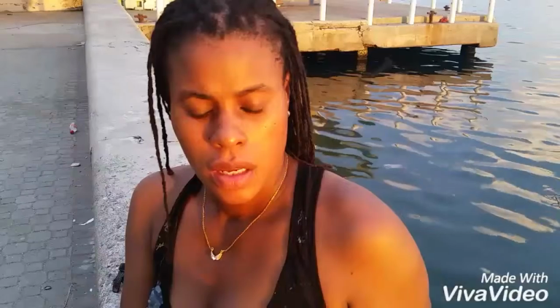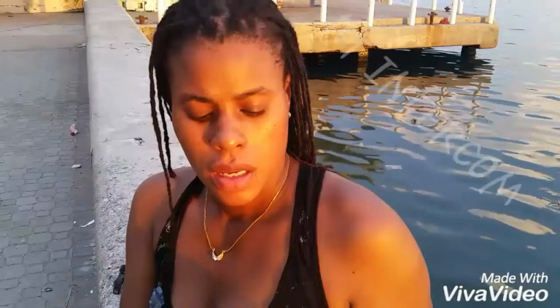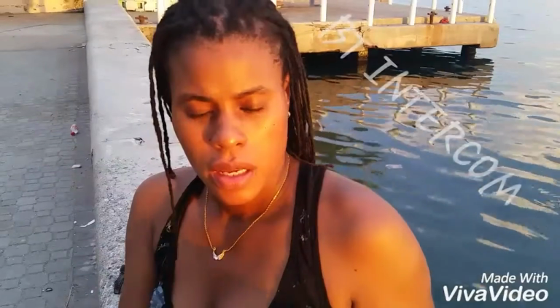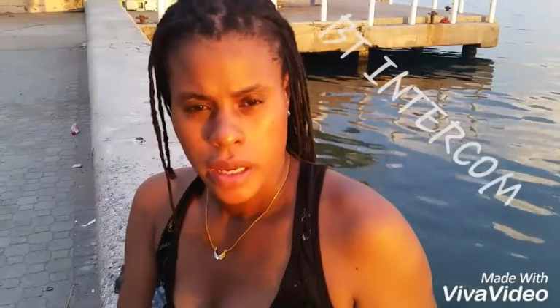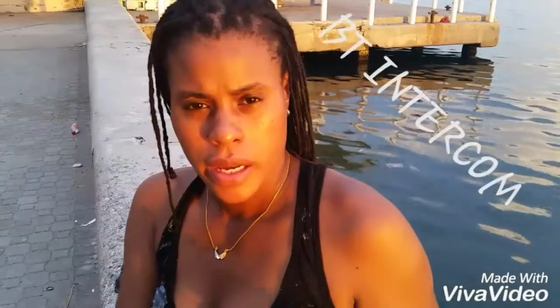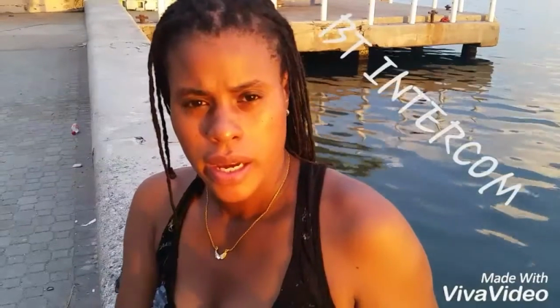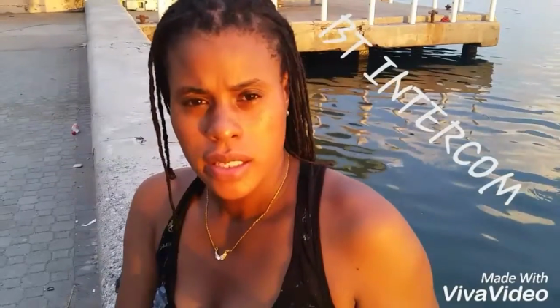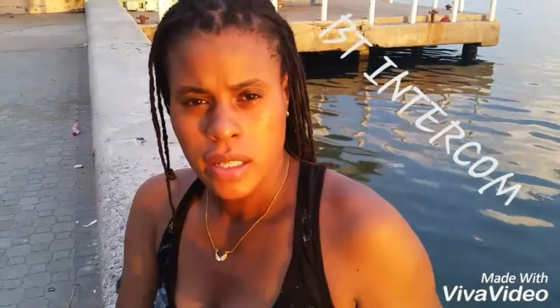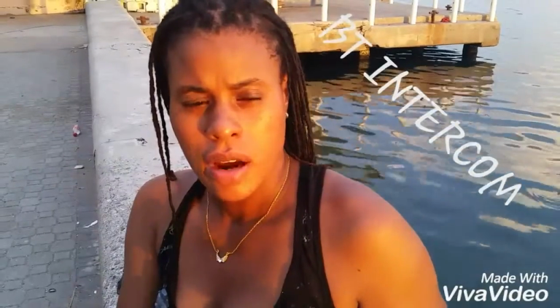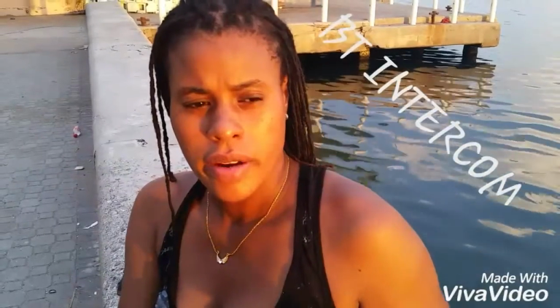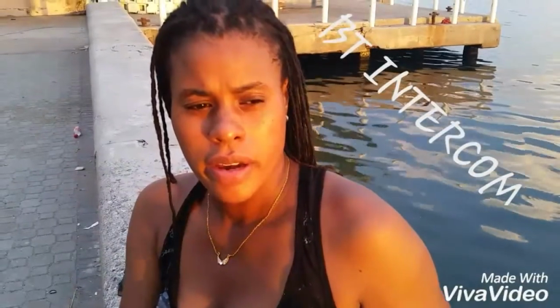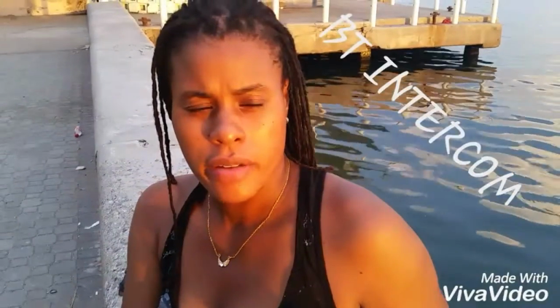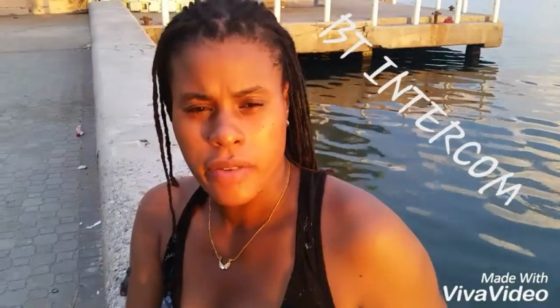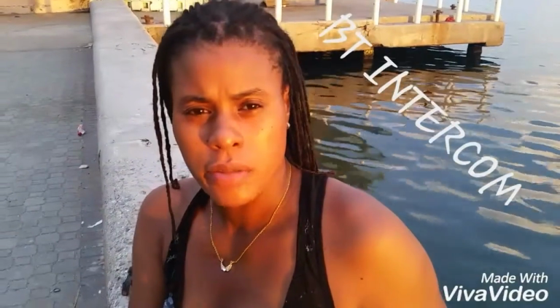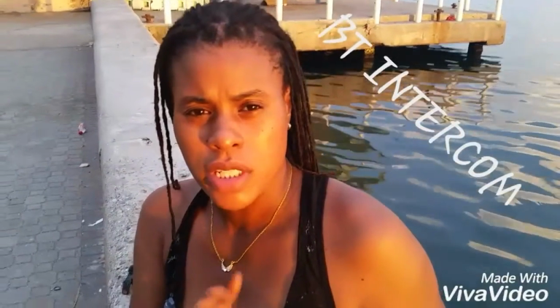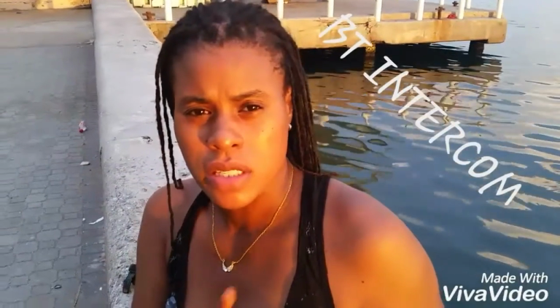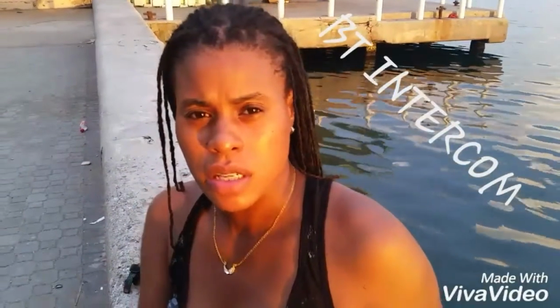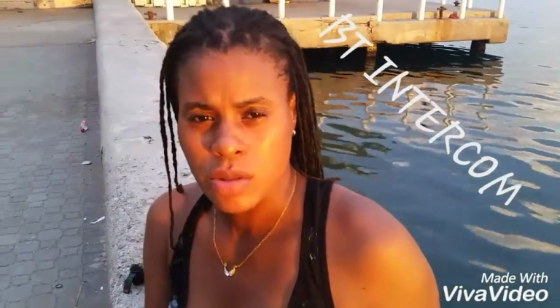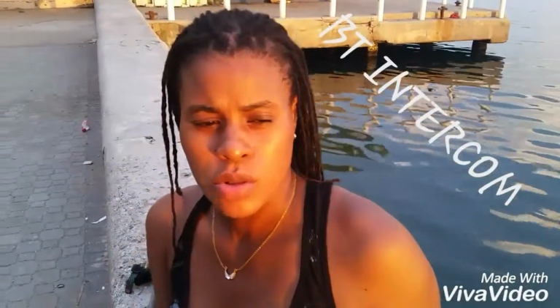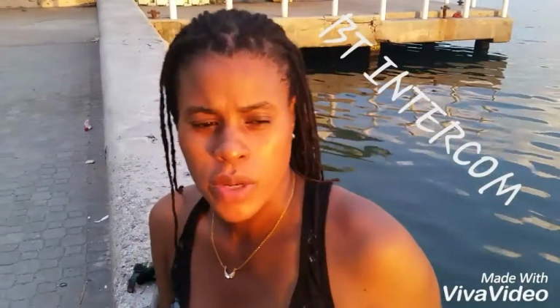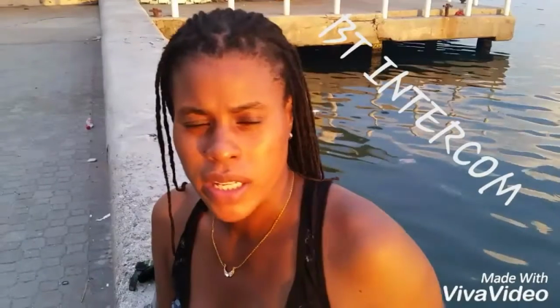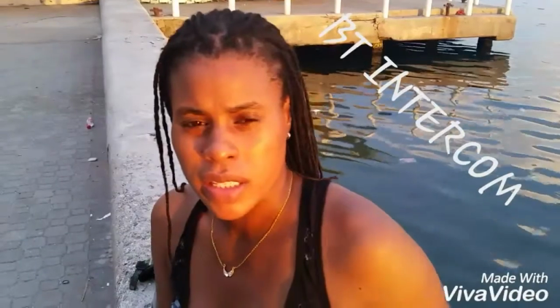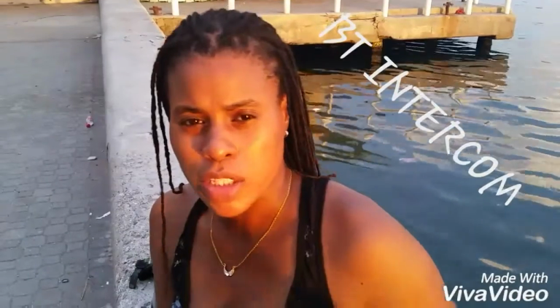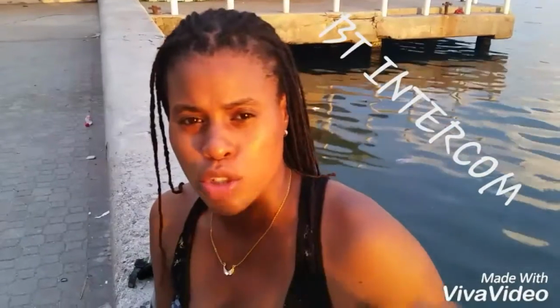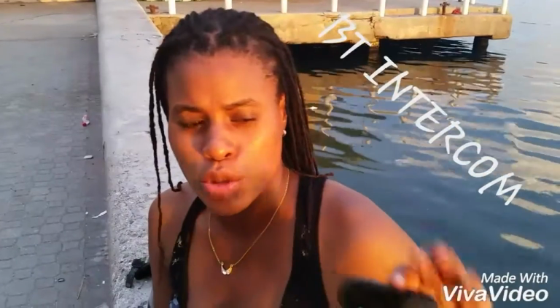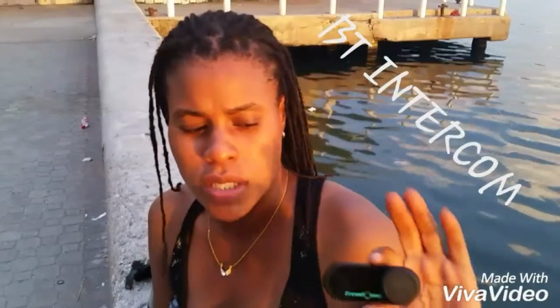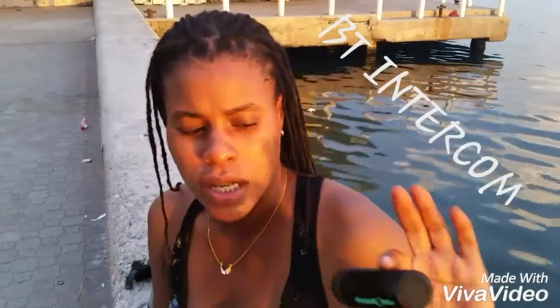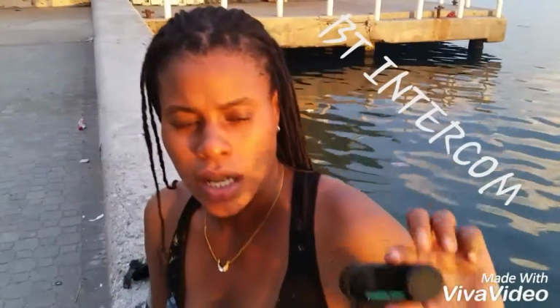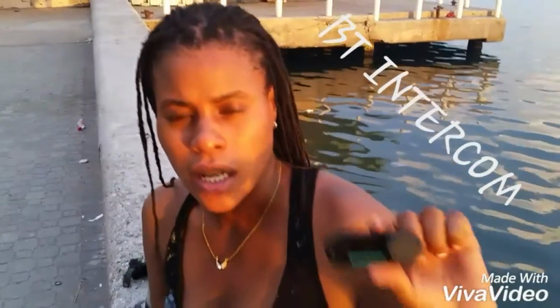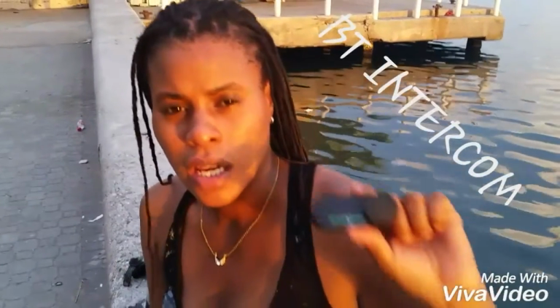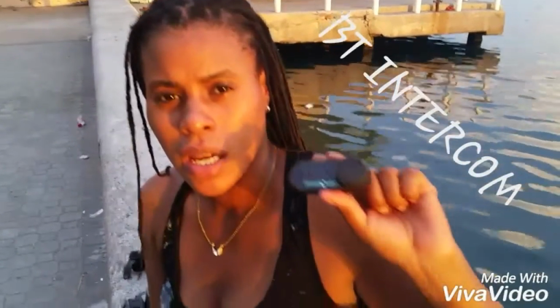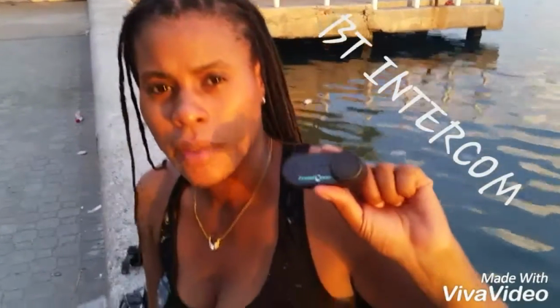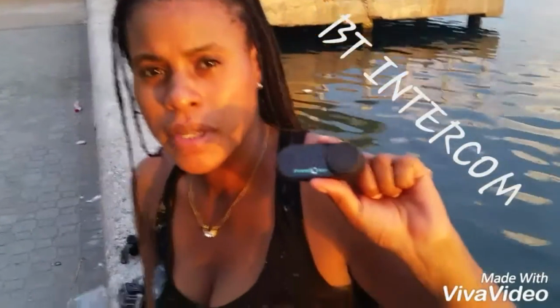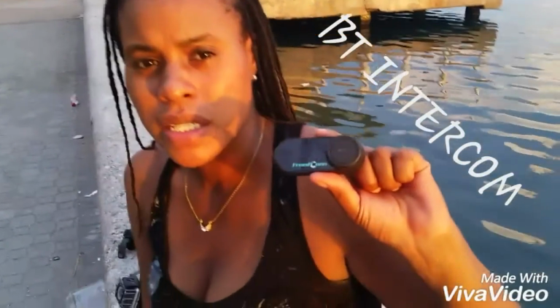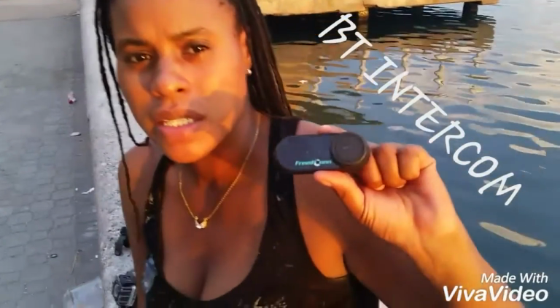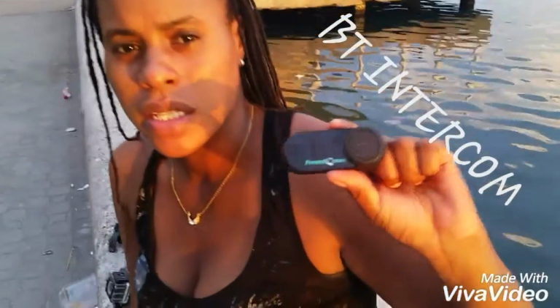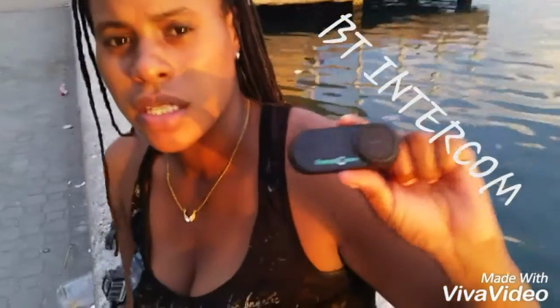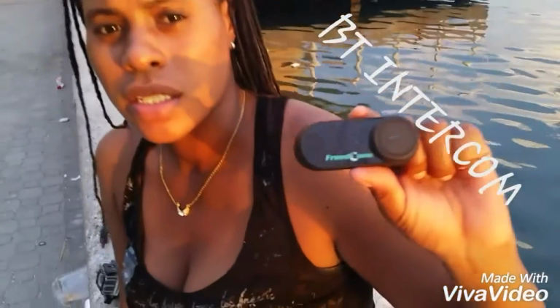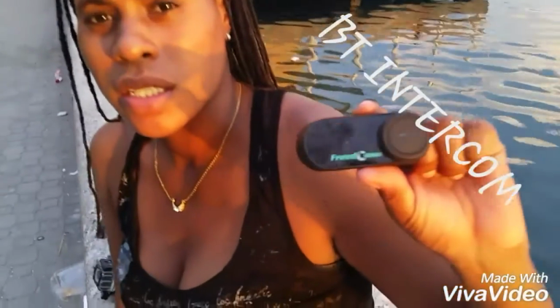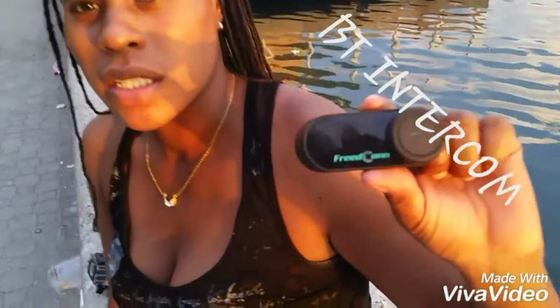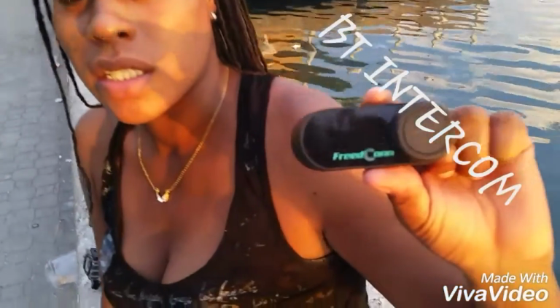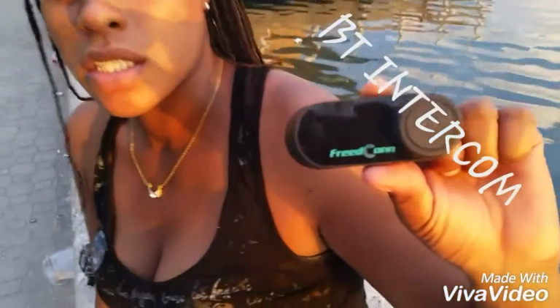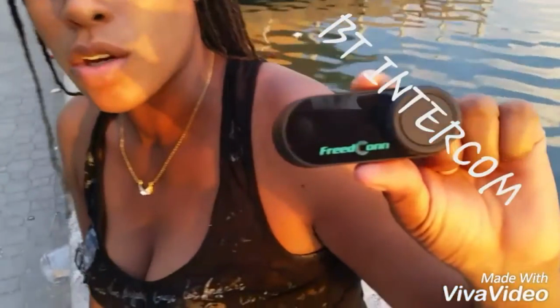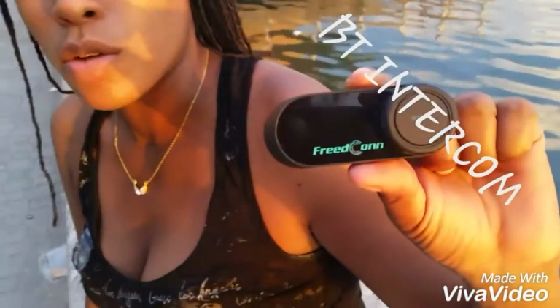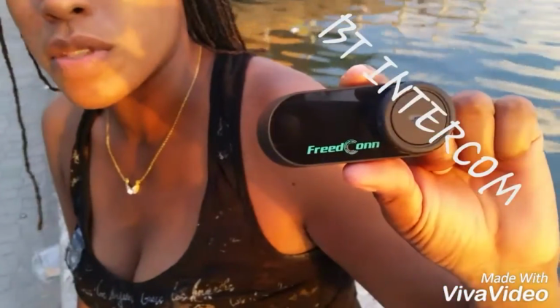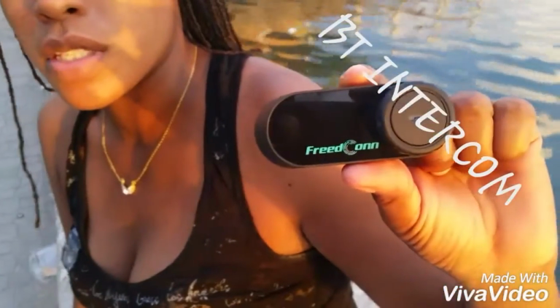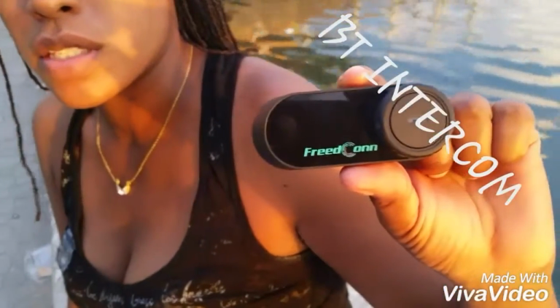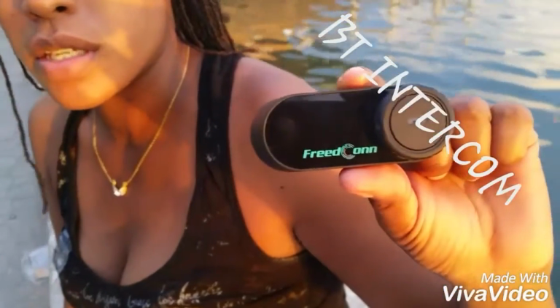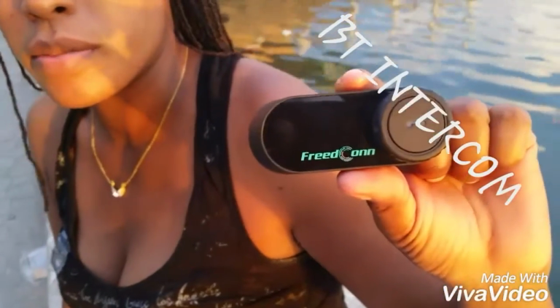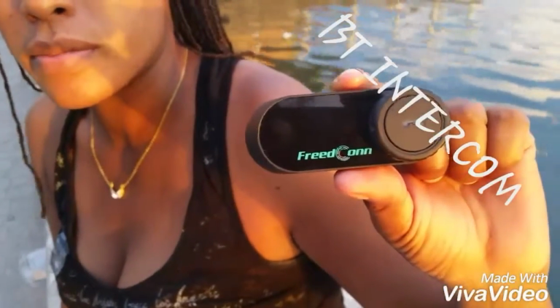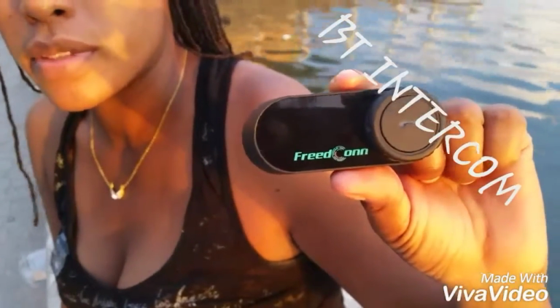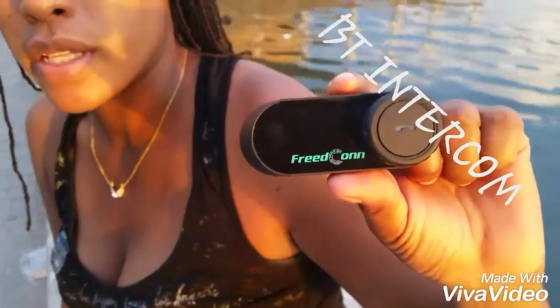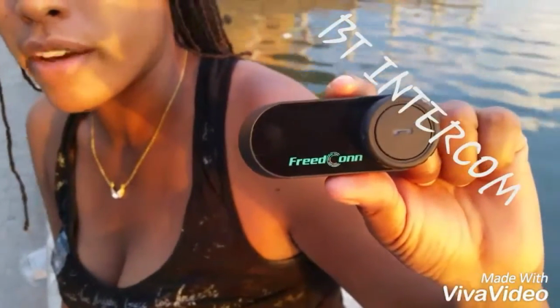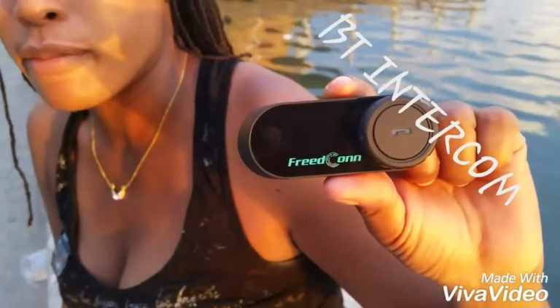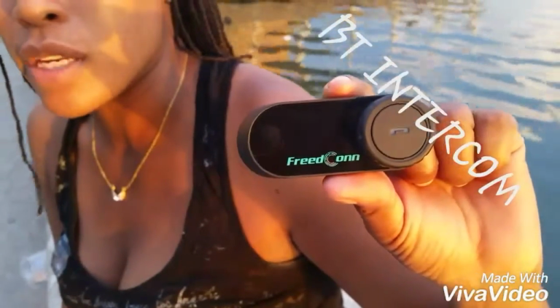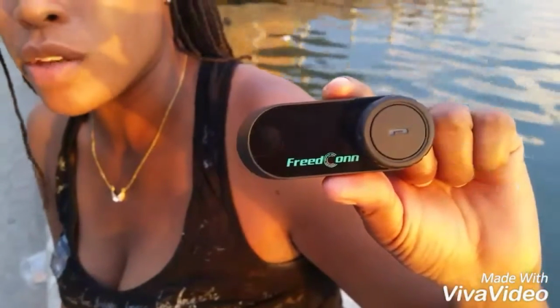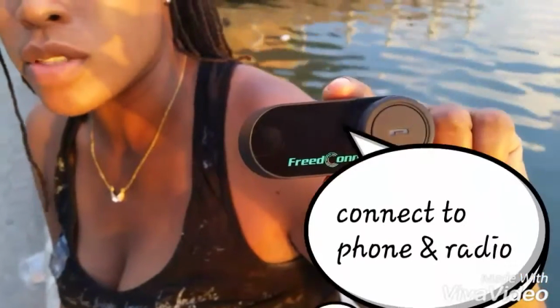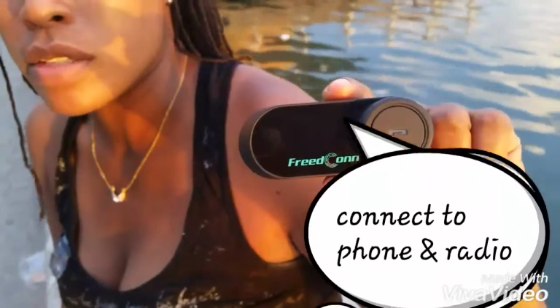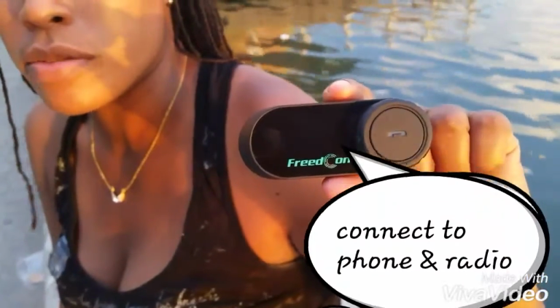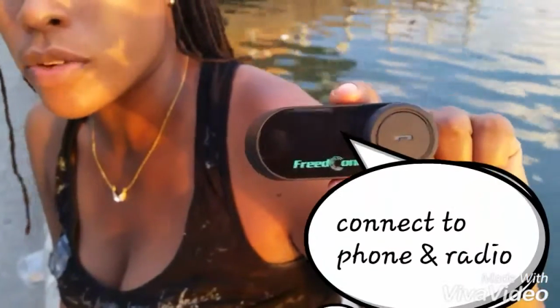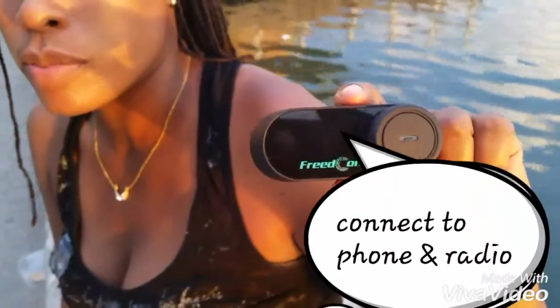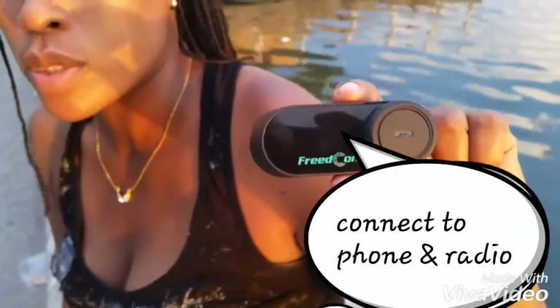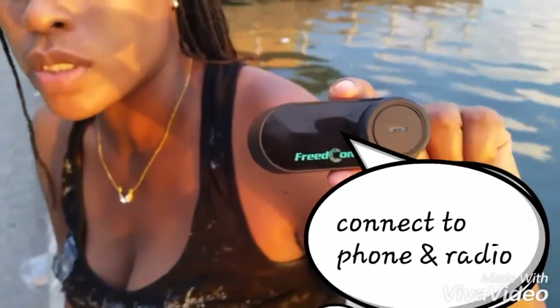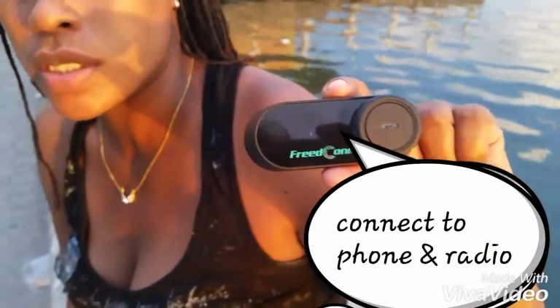Hey guys, Laurie here from Ticks on Toolwheel, introducing a BT Intercom system that I've been using for a month.